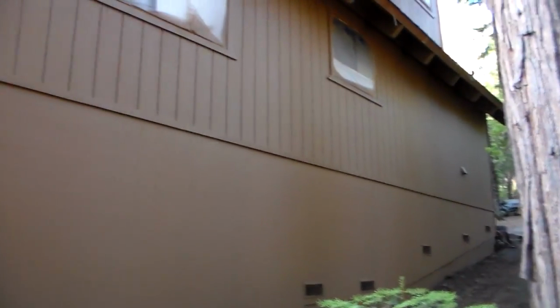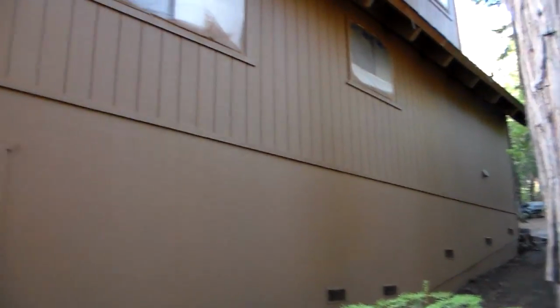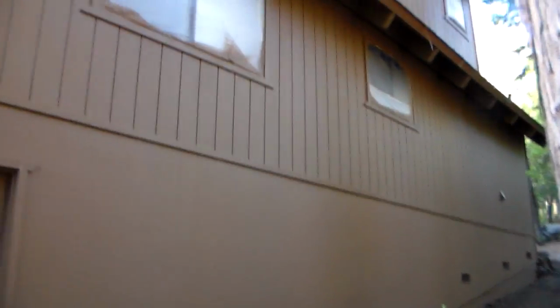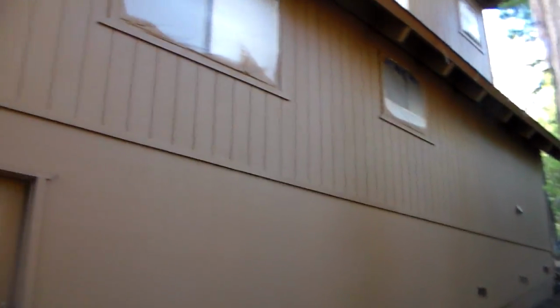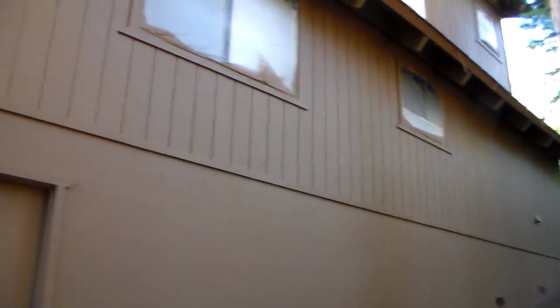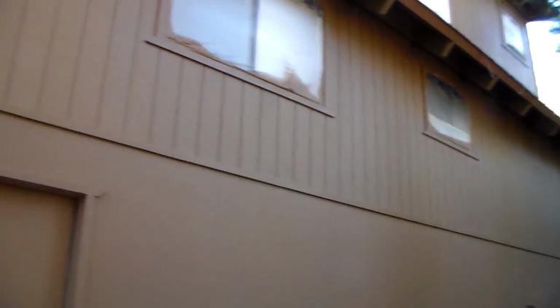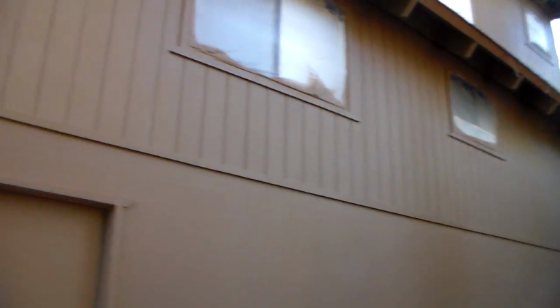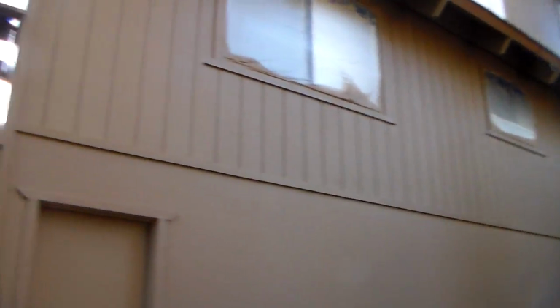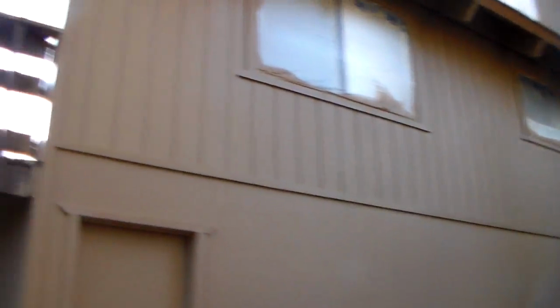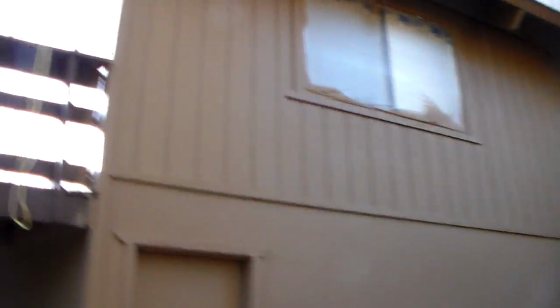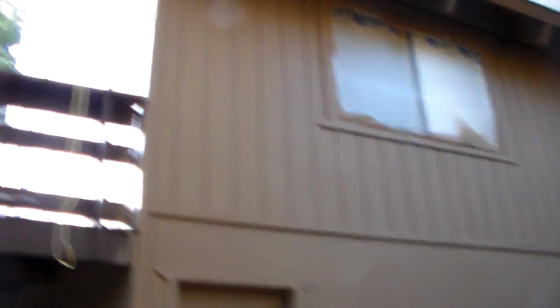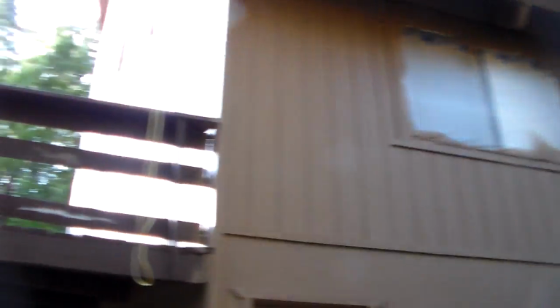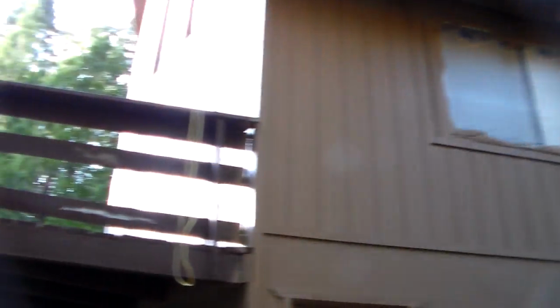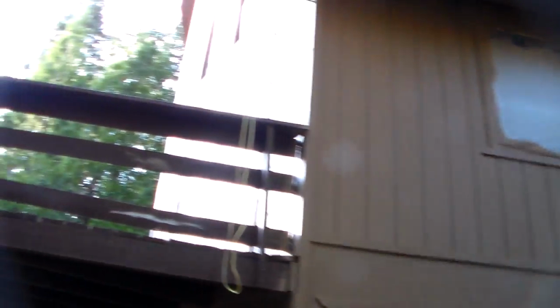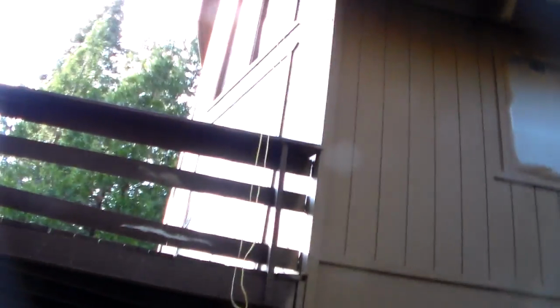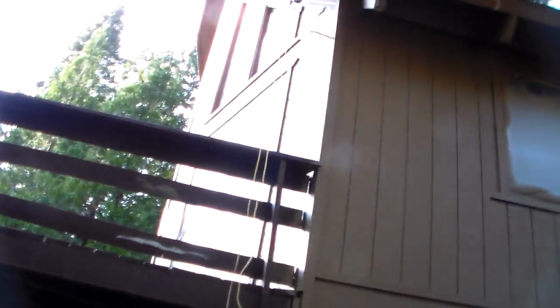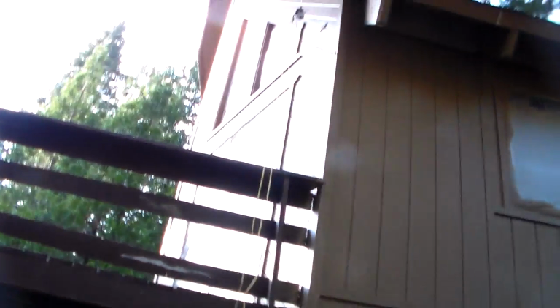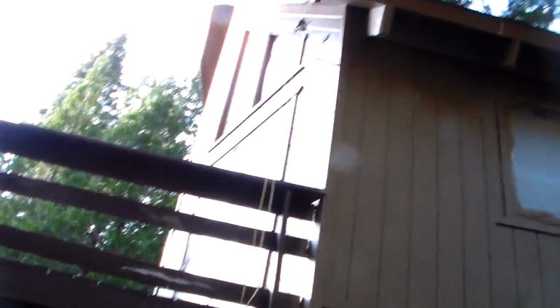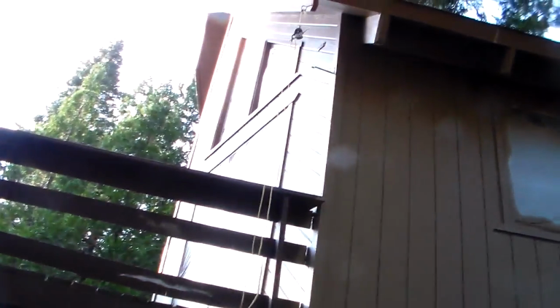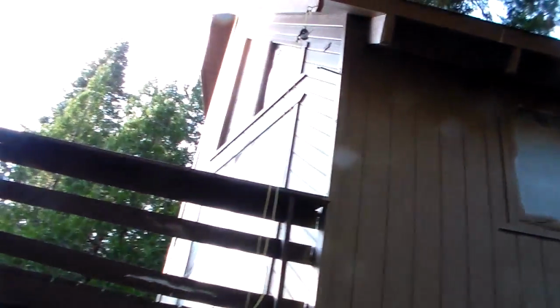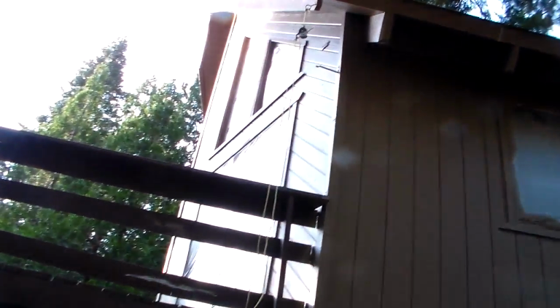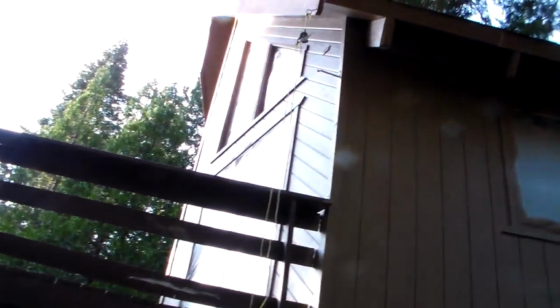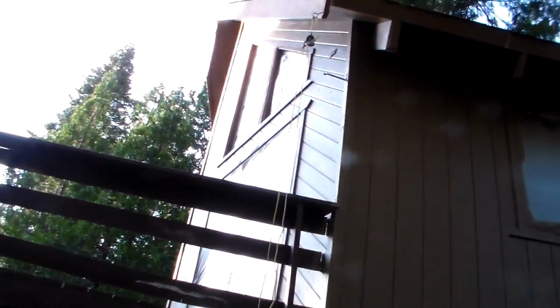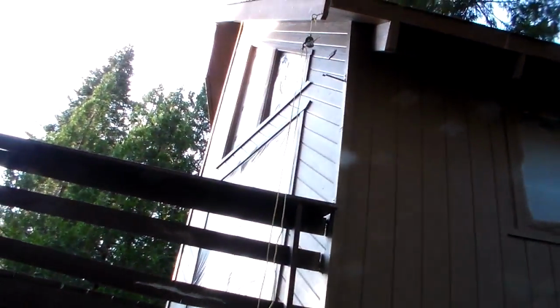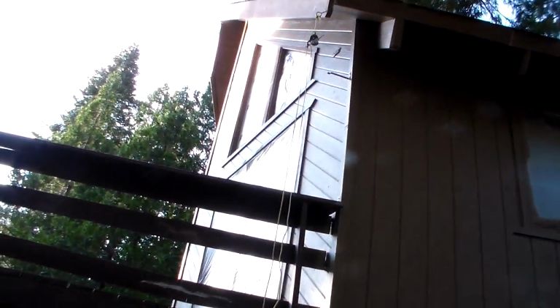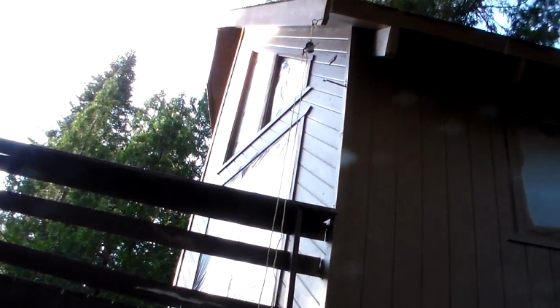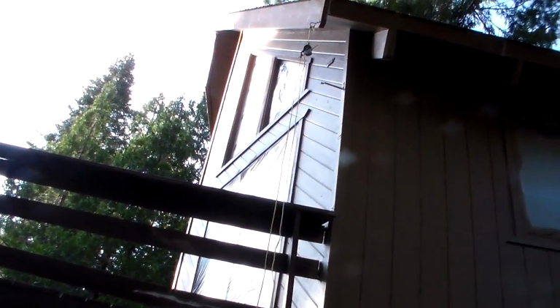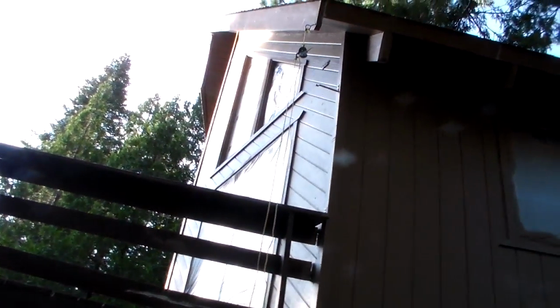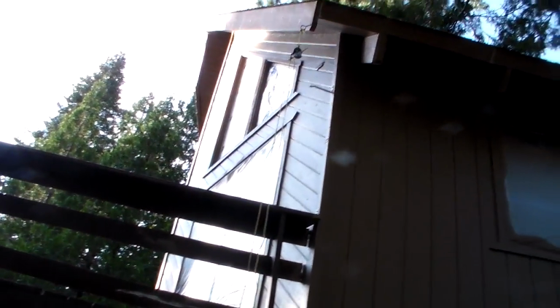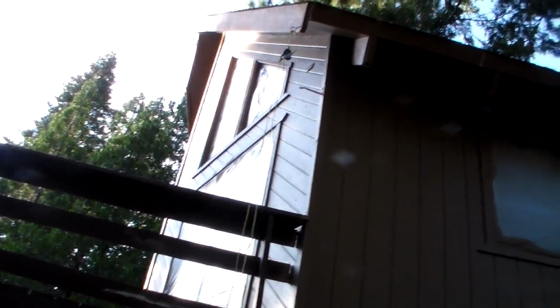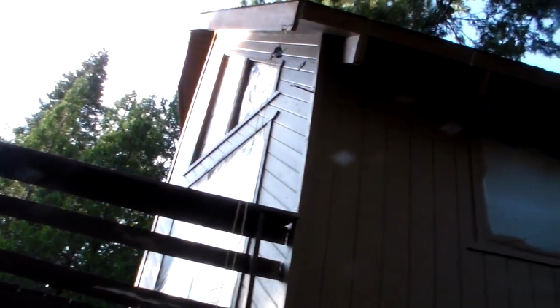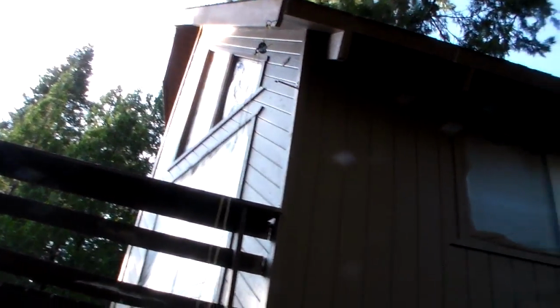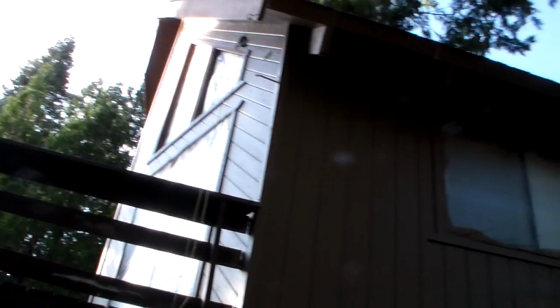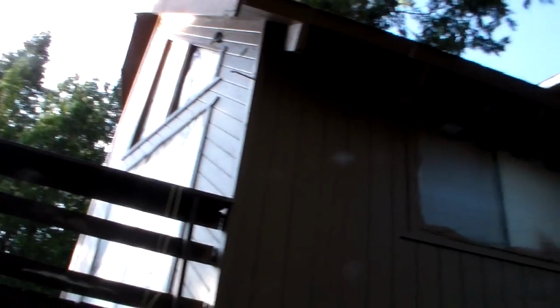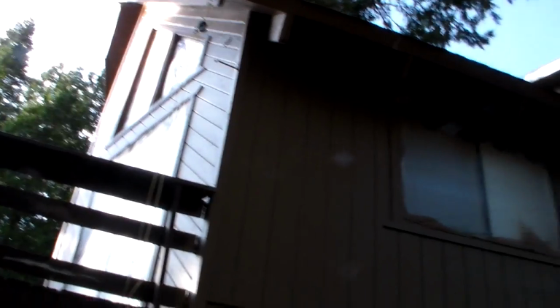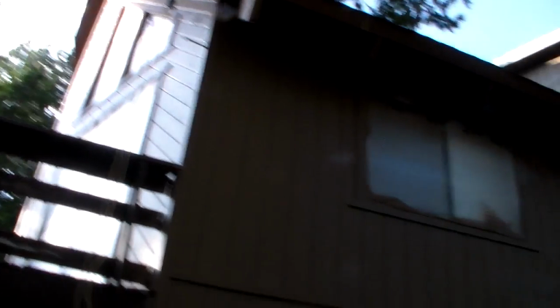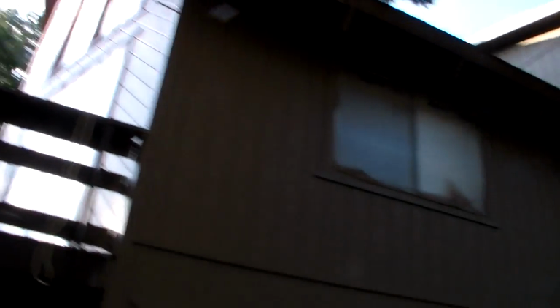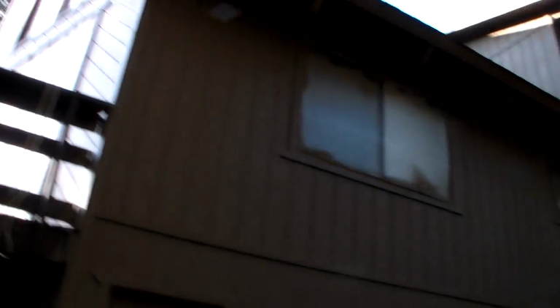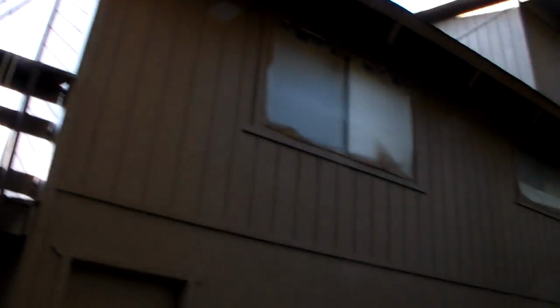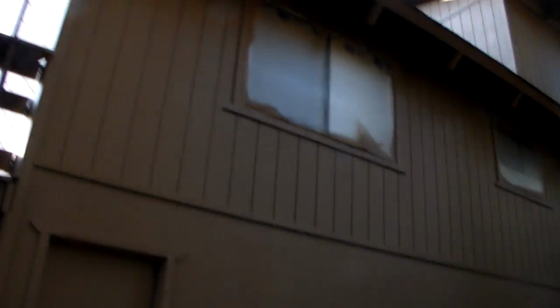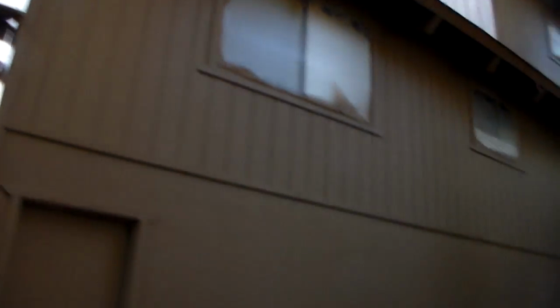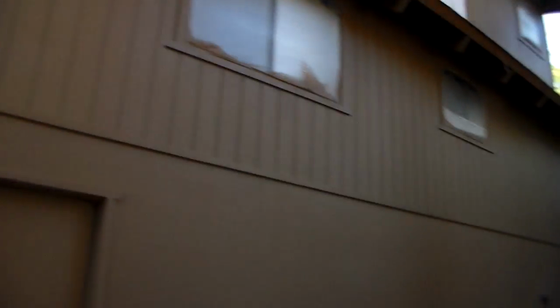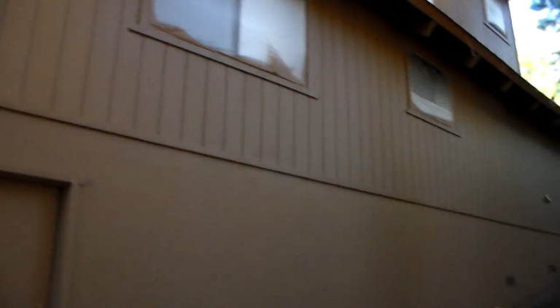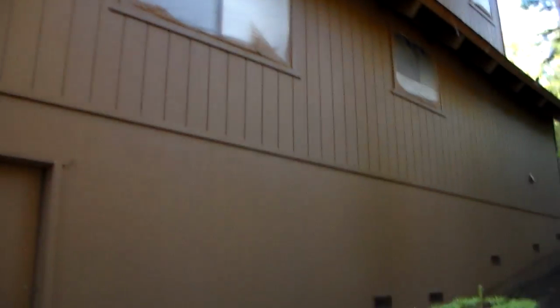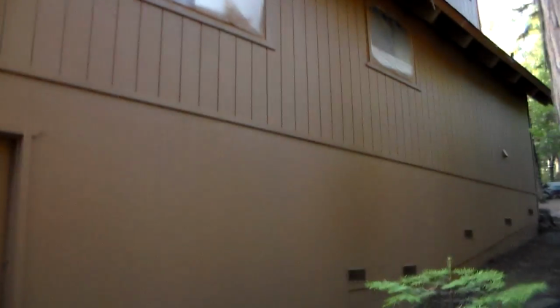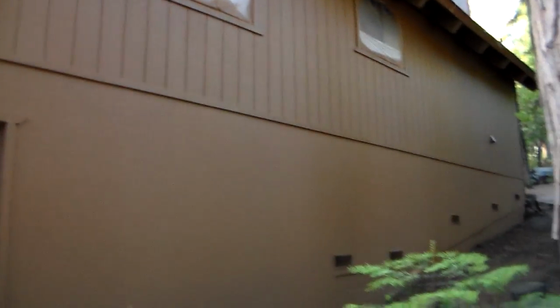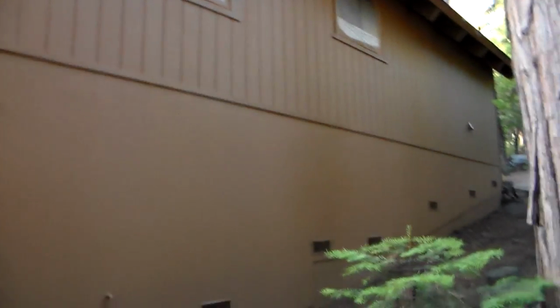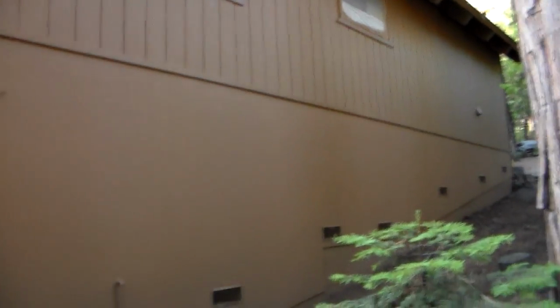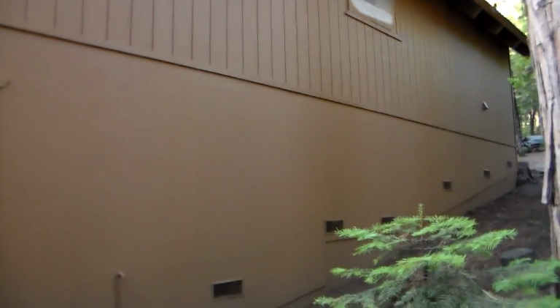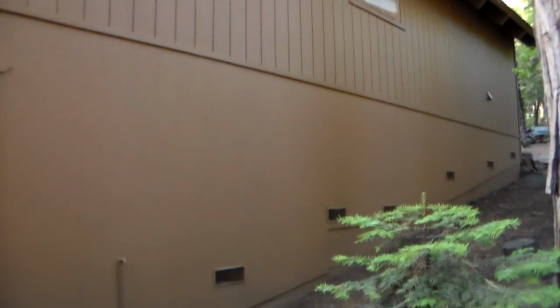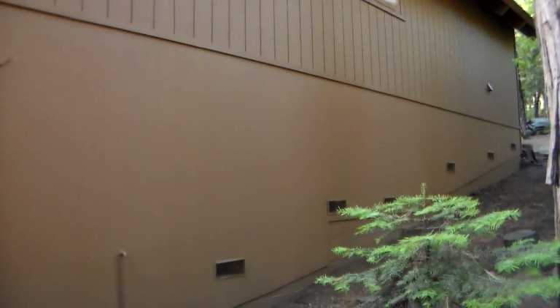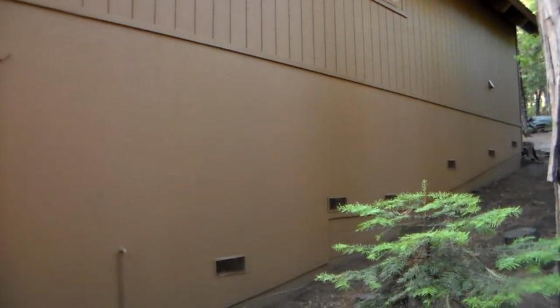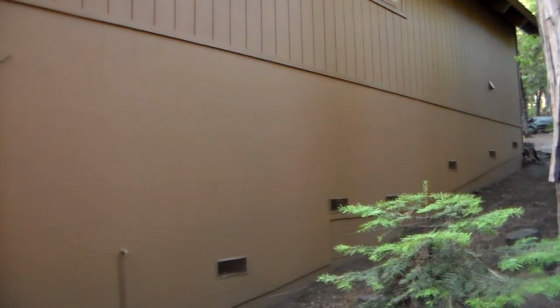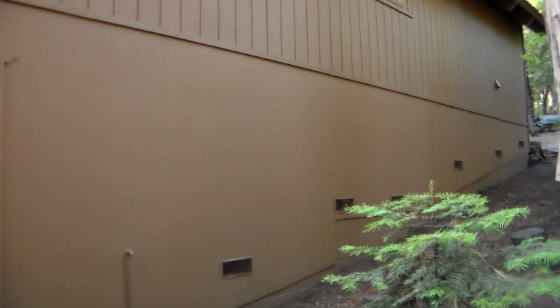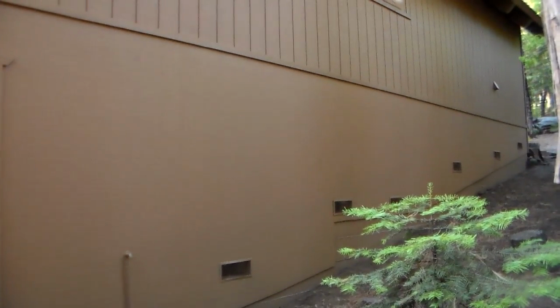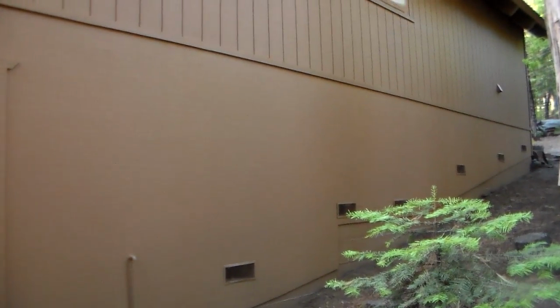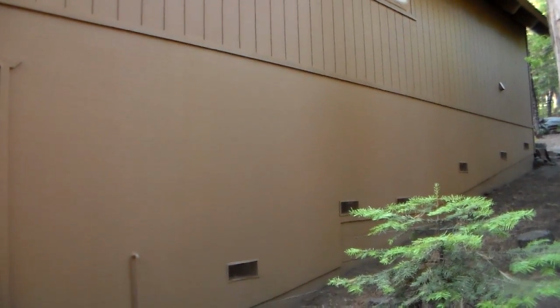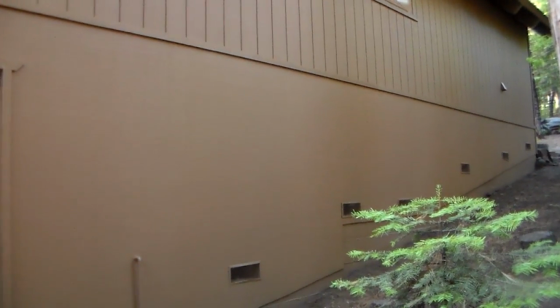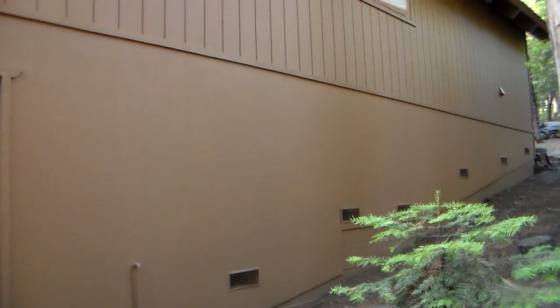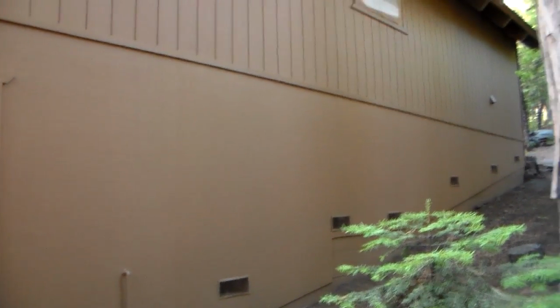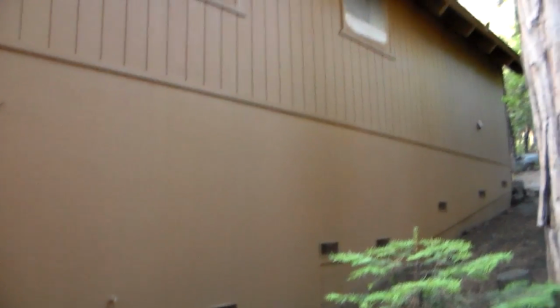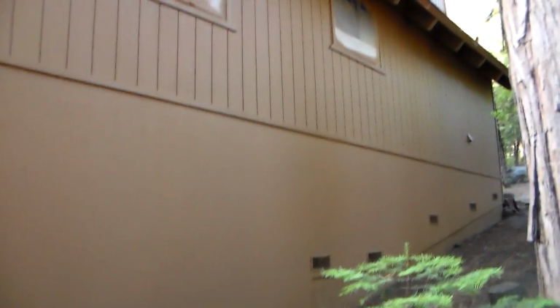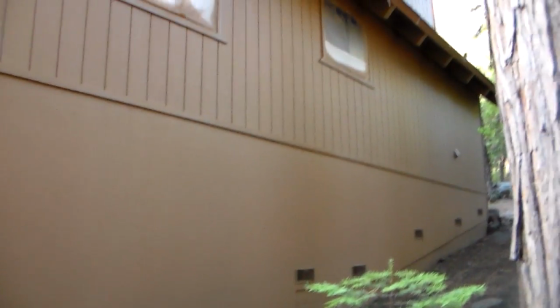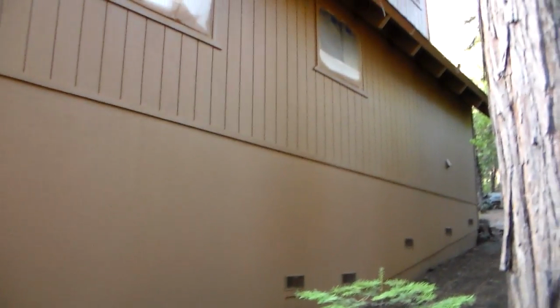The face of the building — you can see the sheen — that is also done. Yeah, we're rocking and rolling. We'll talk to you guys soon.